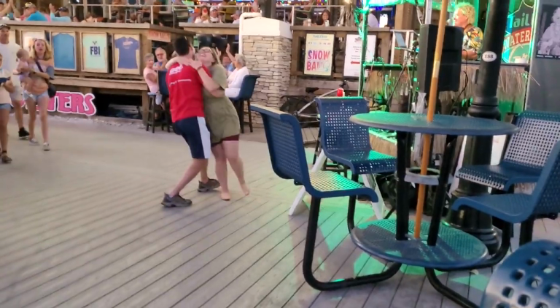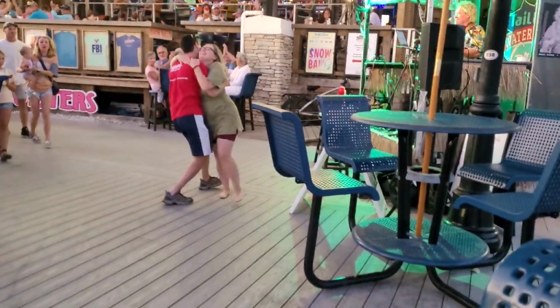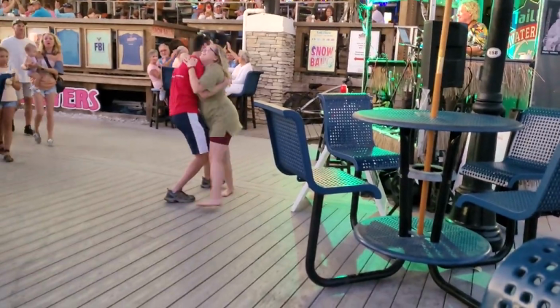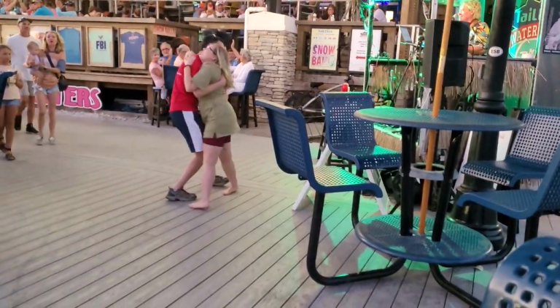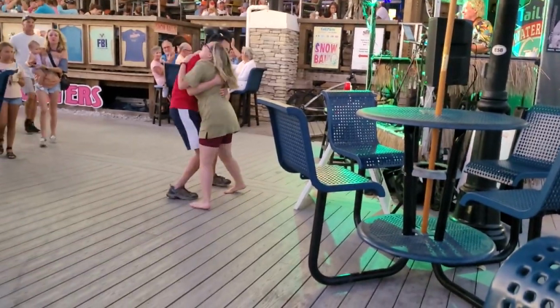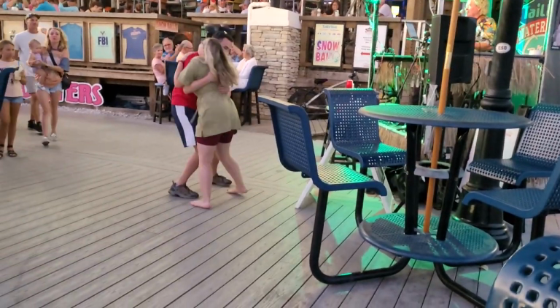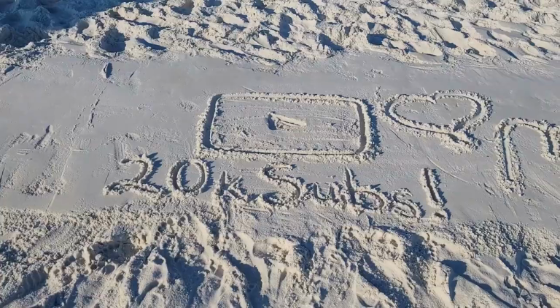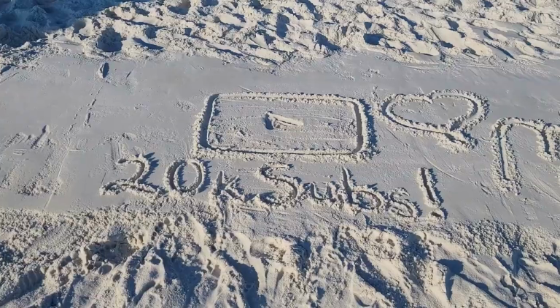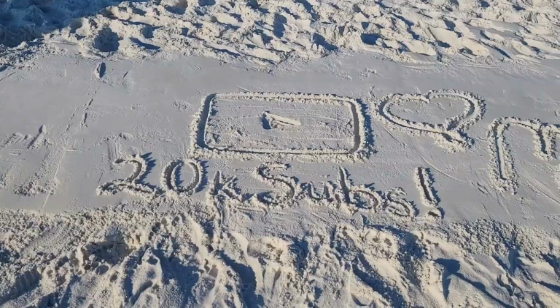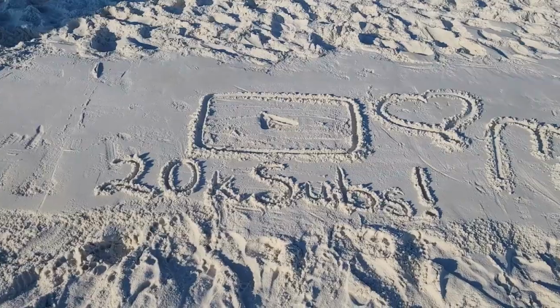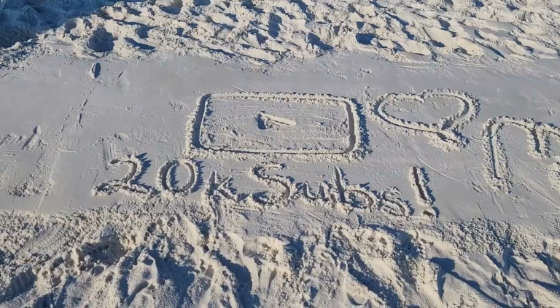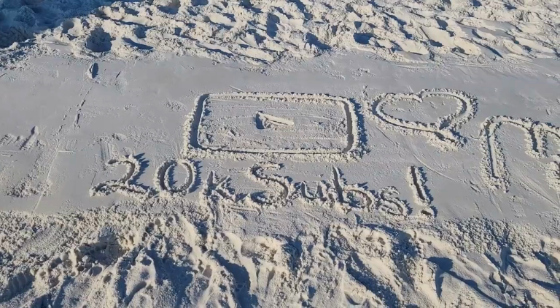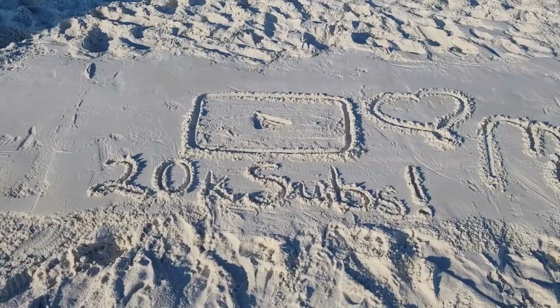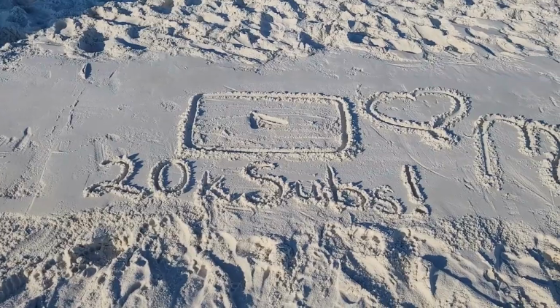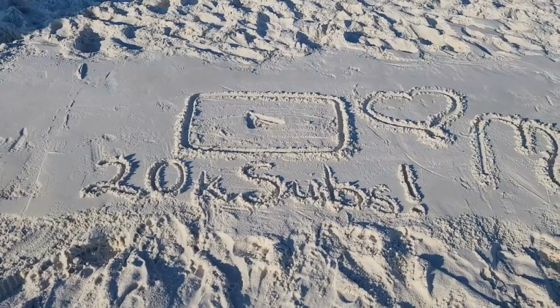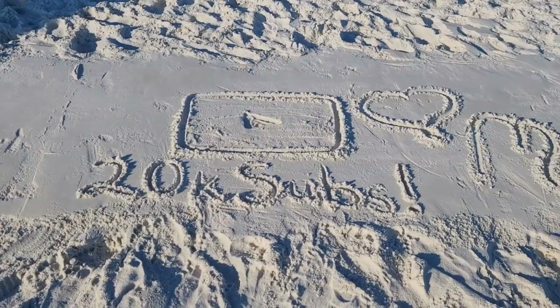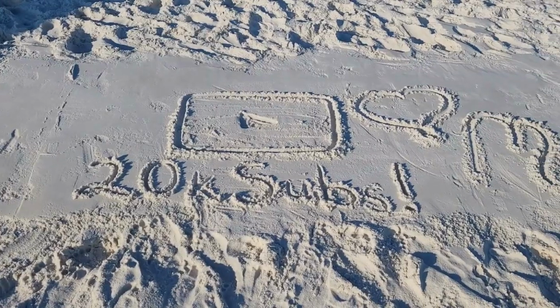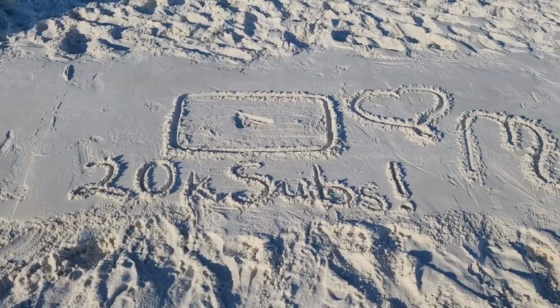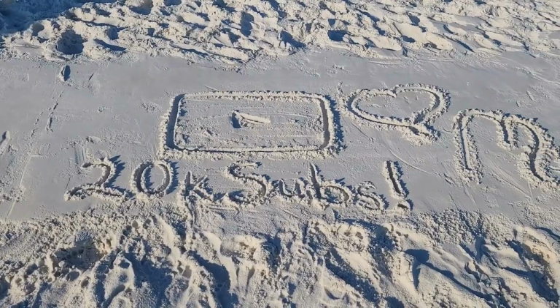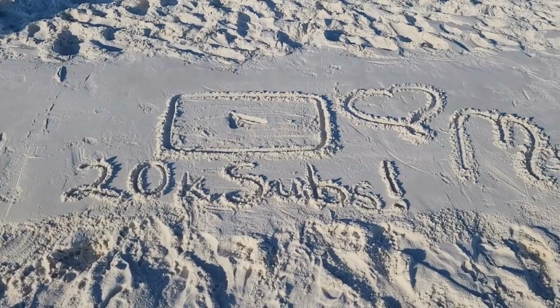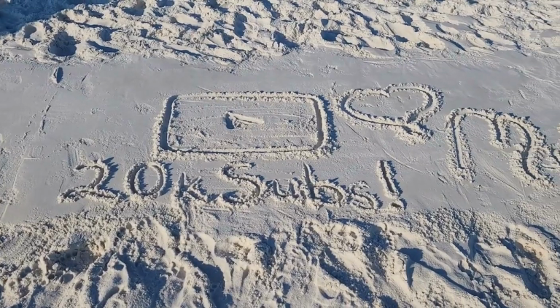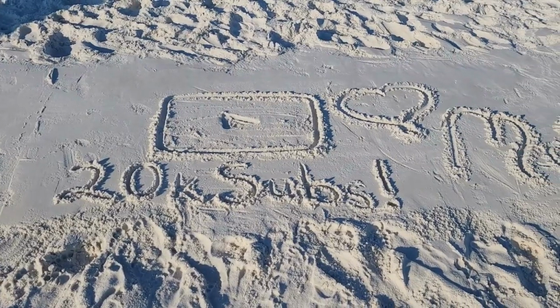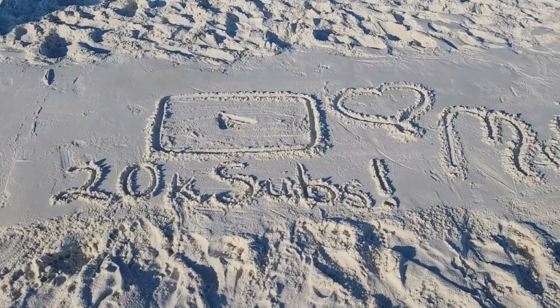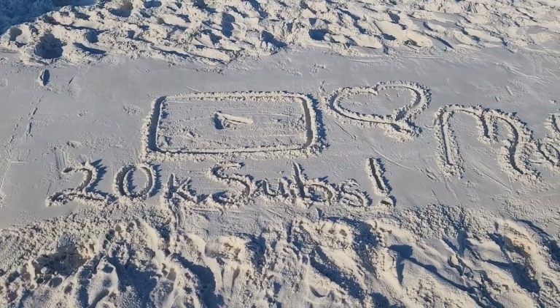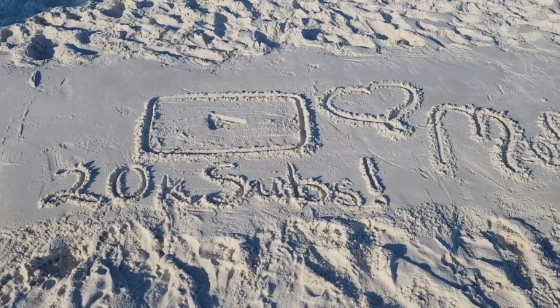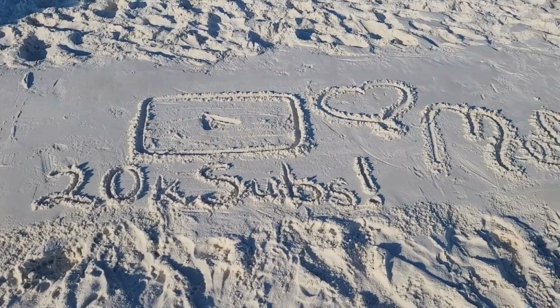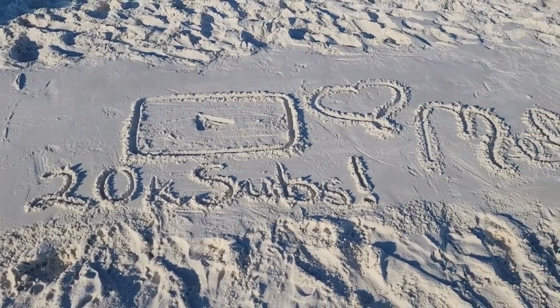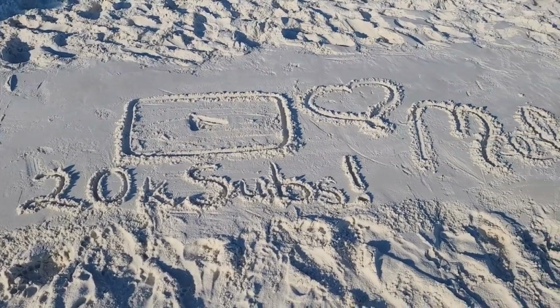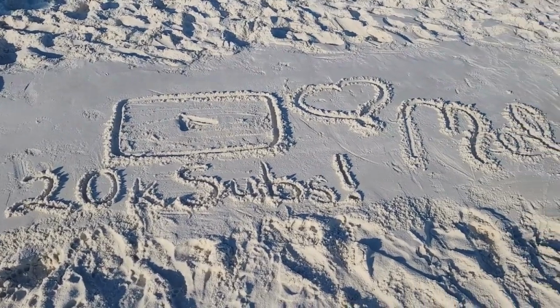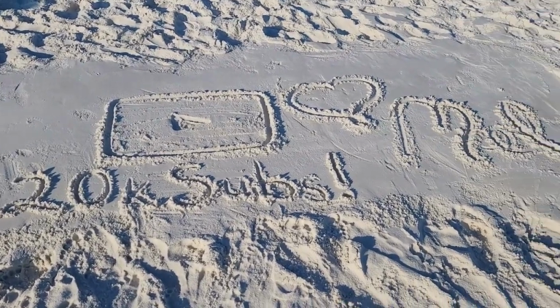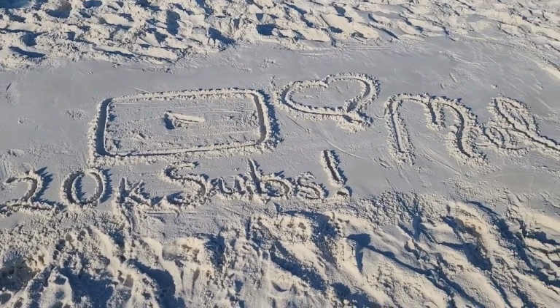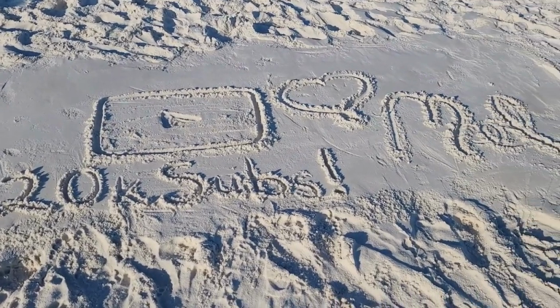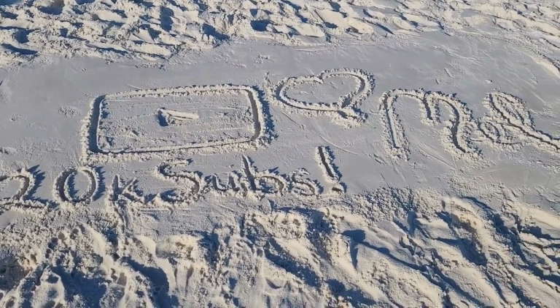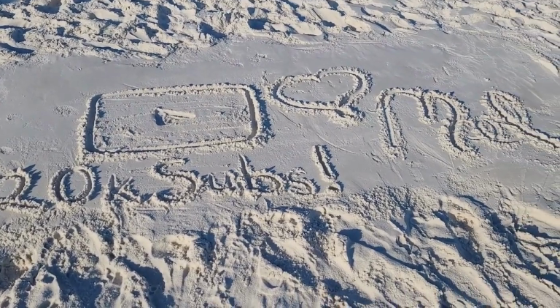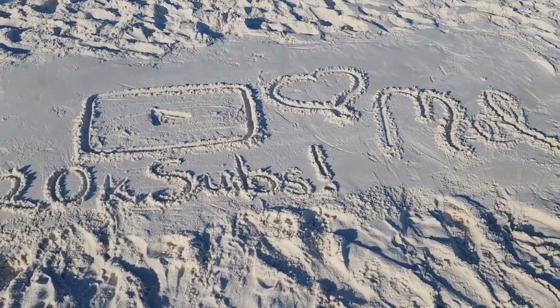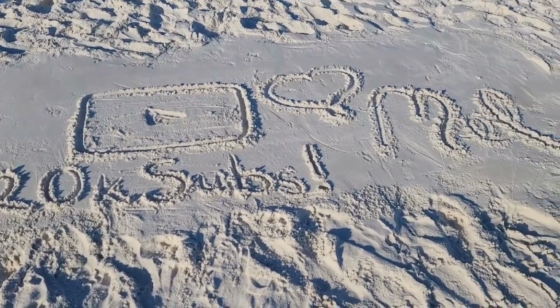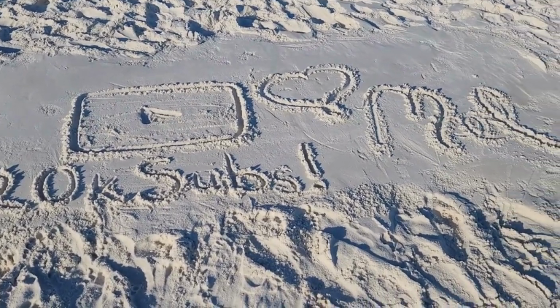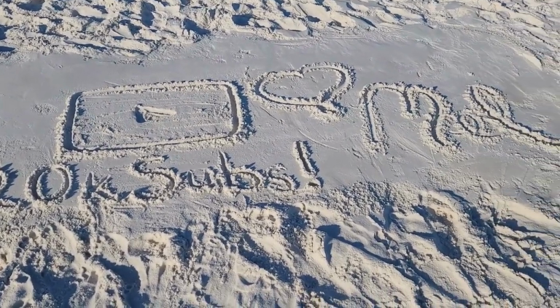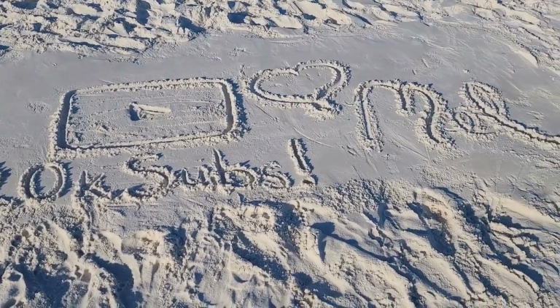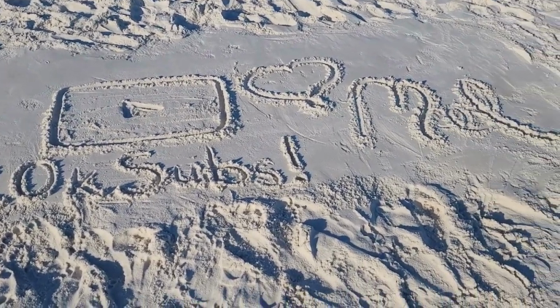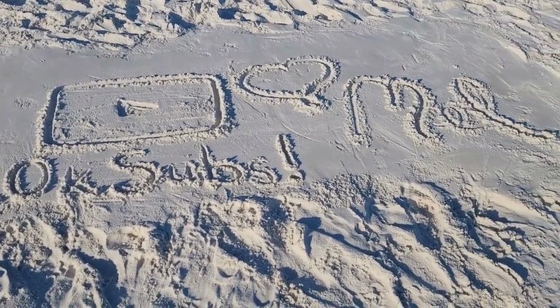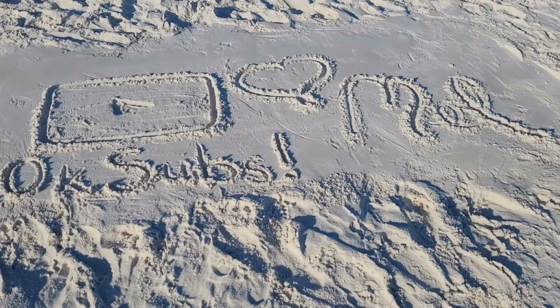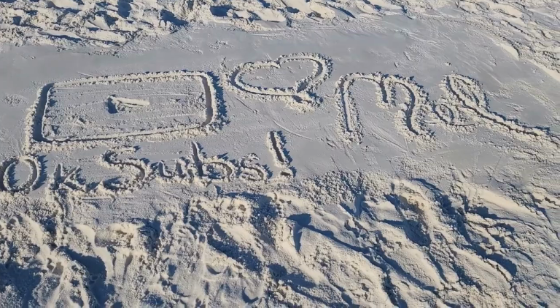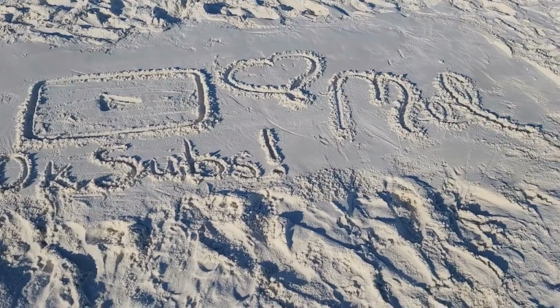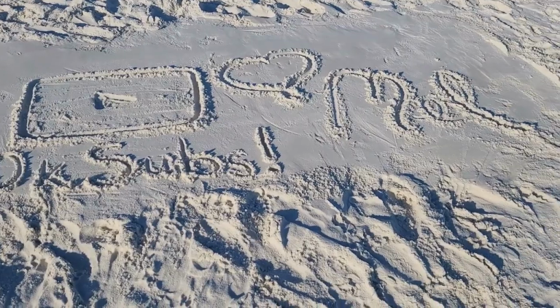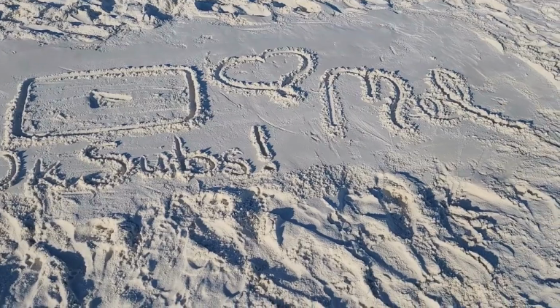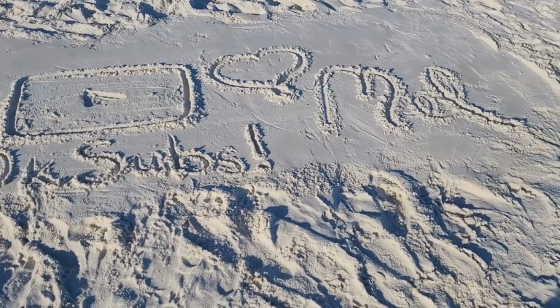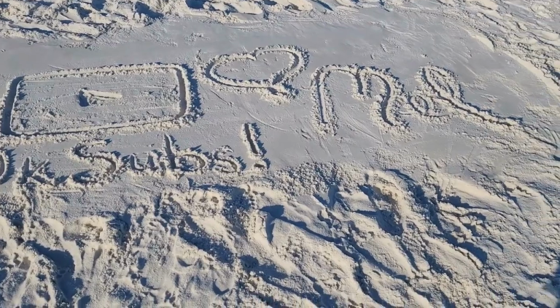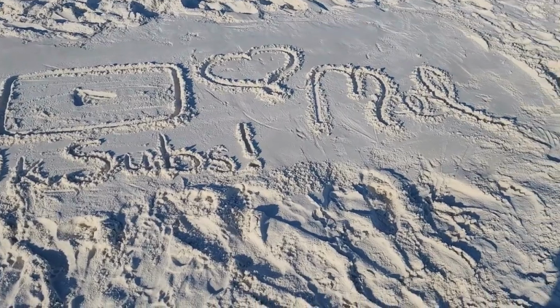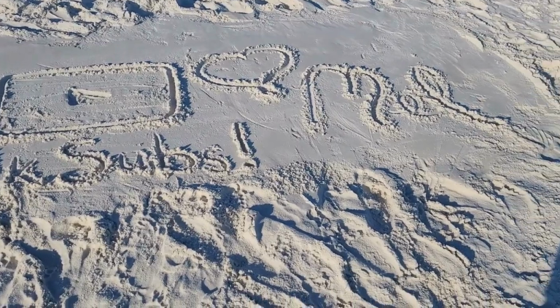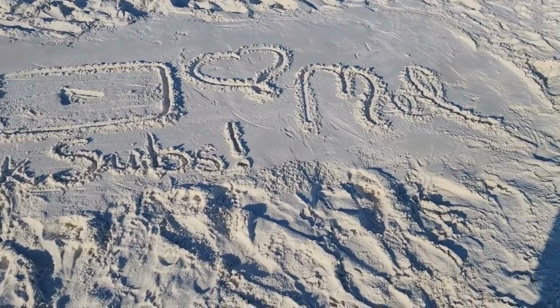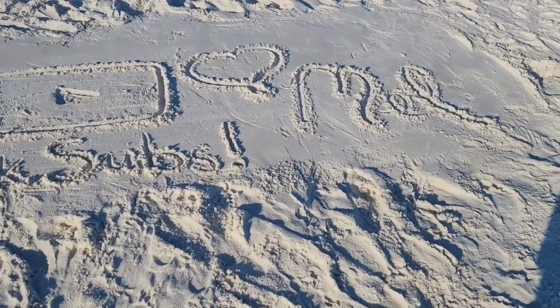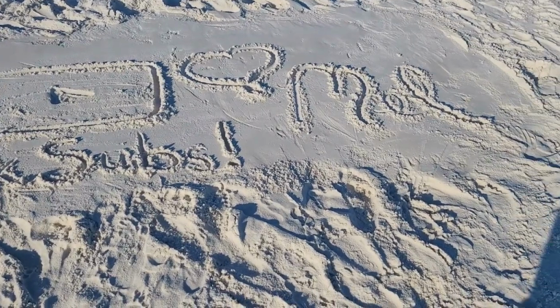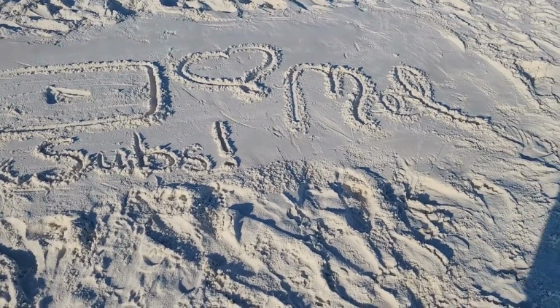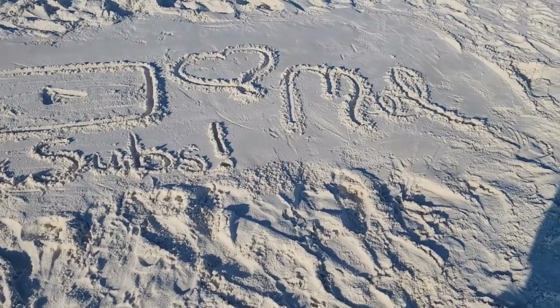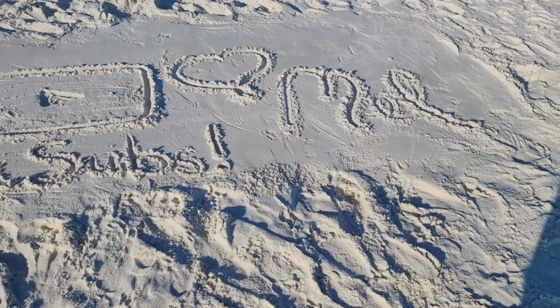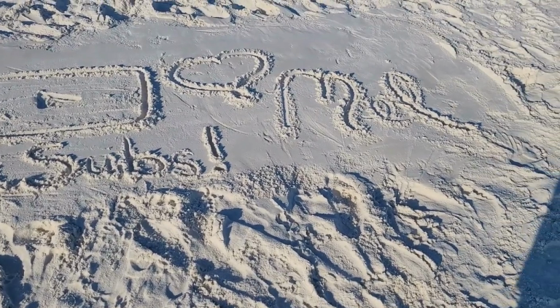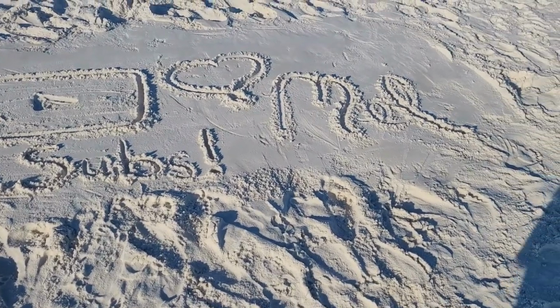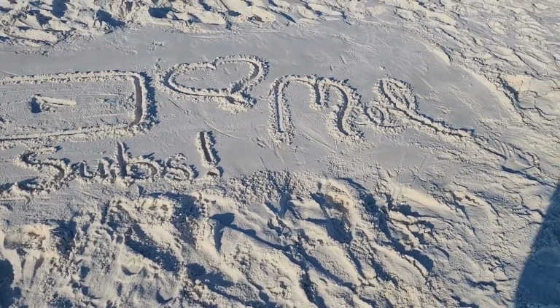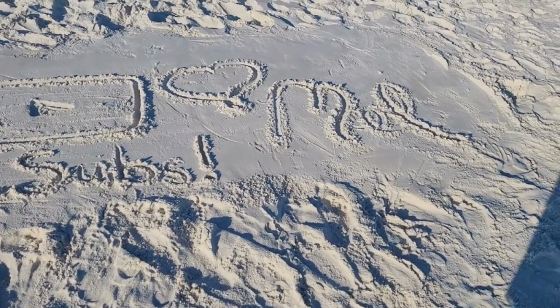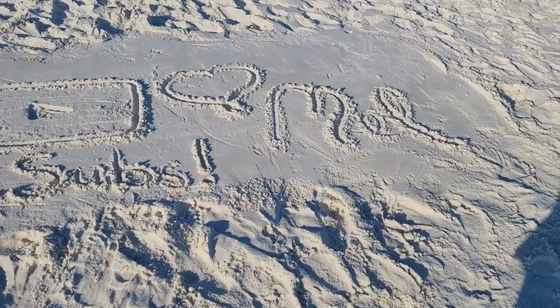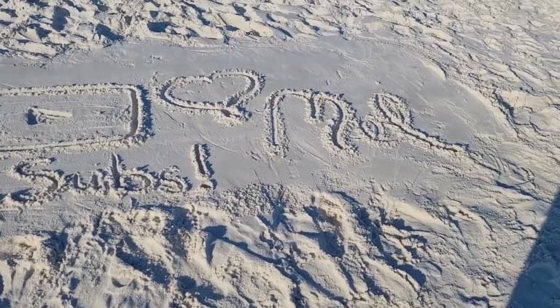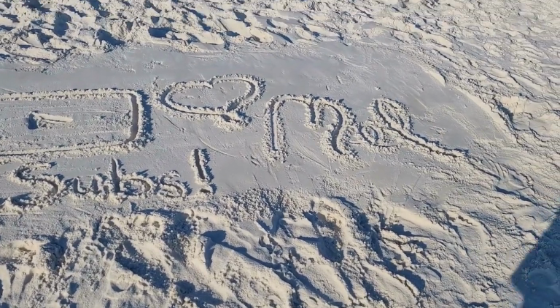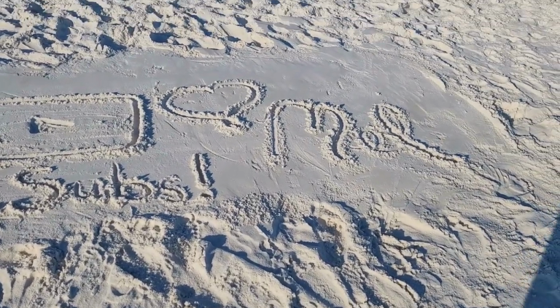We hit a milestone here on our YouTube channel — thank you guys so much, we're over 20,000 strong.